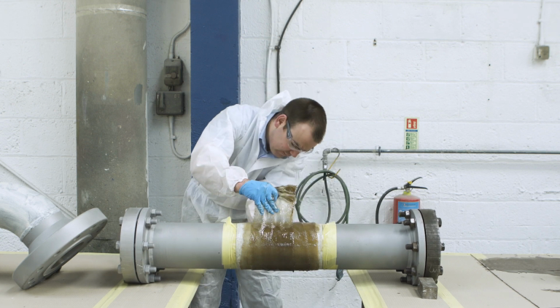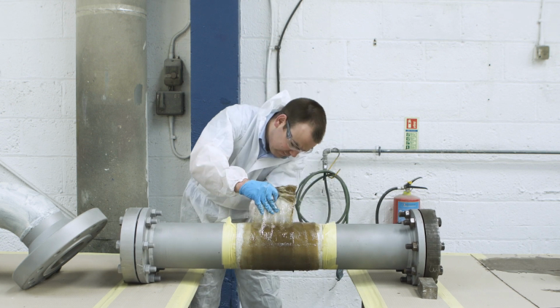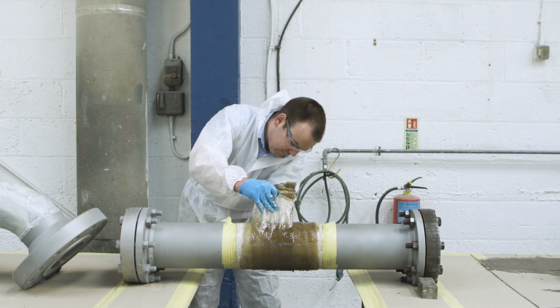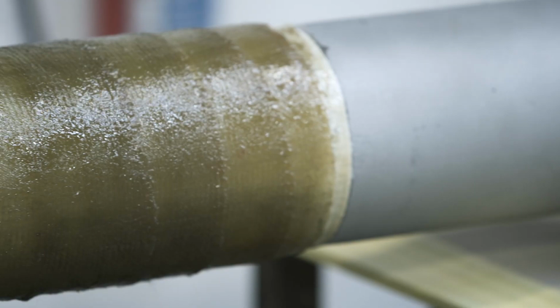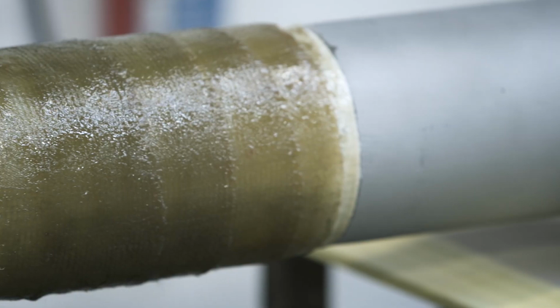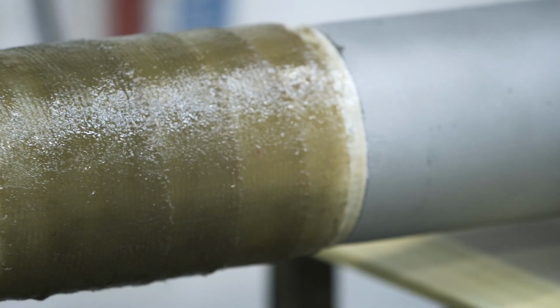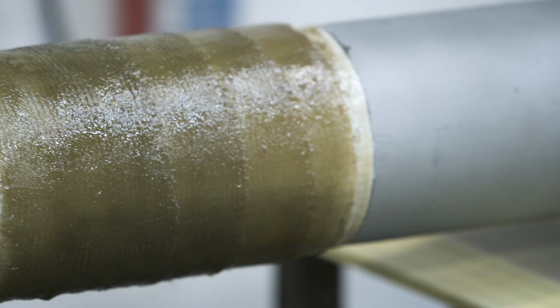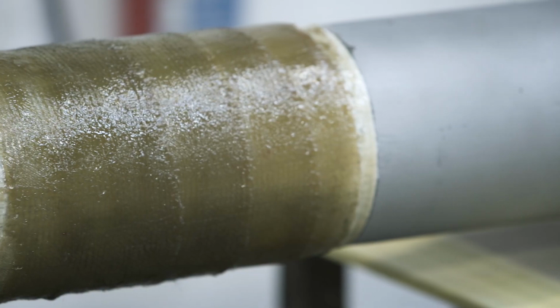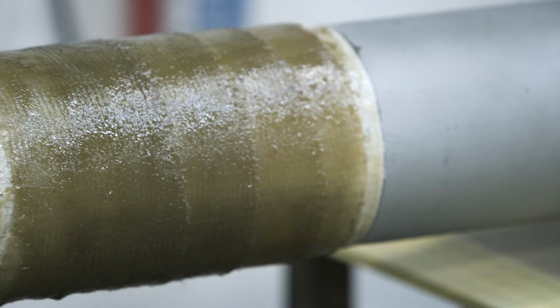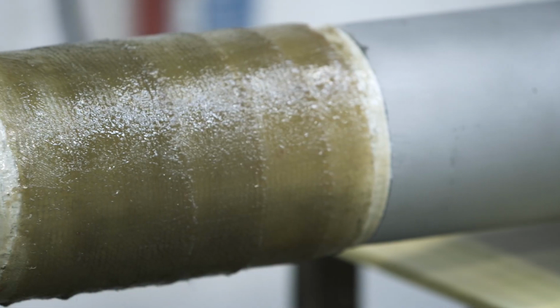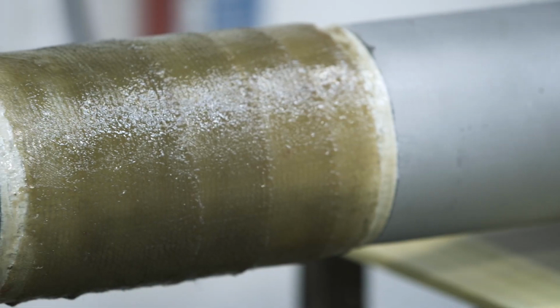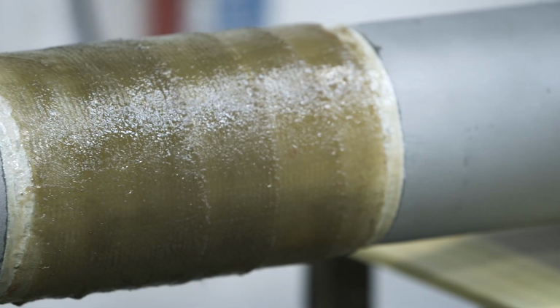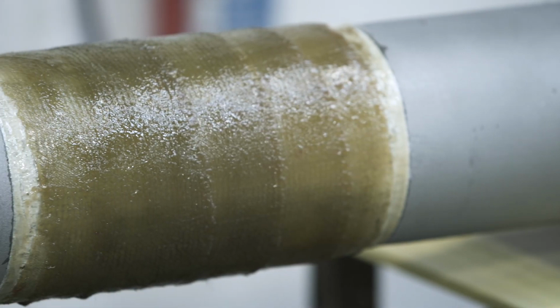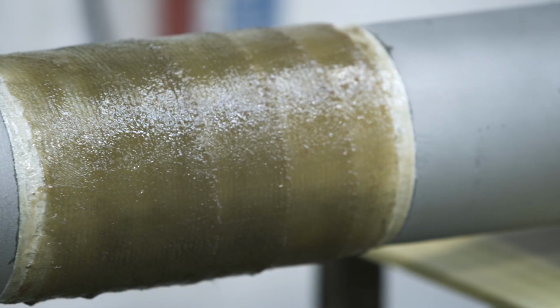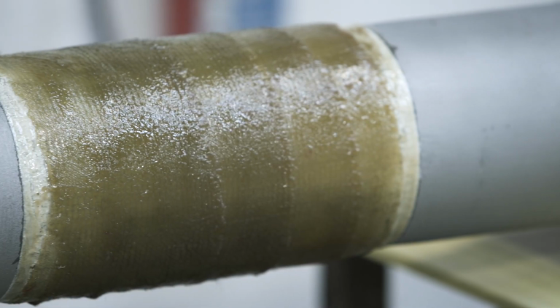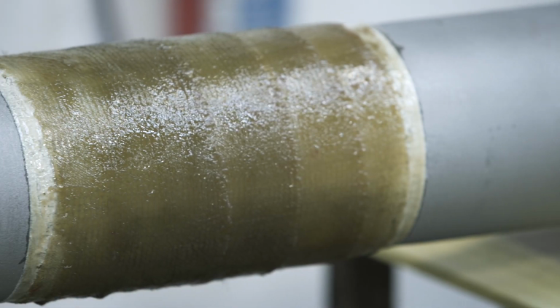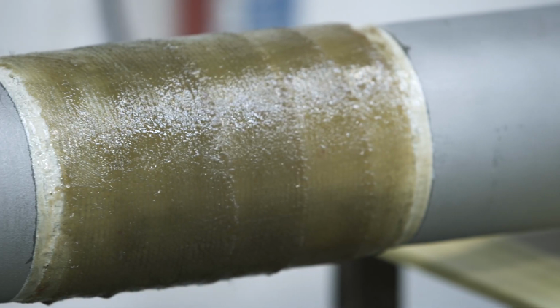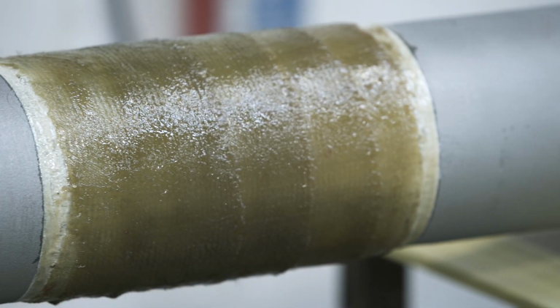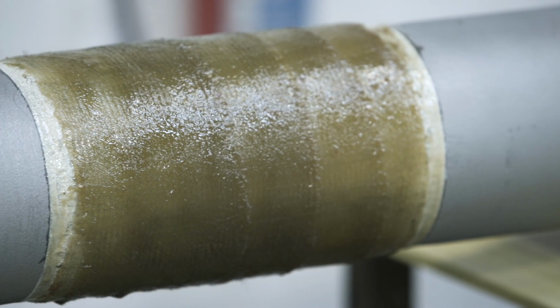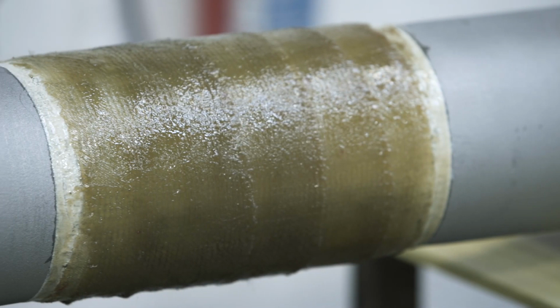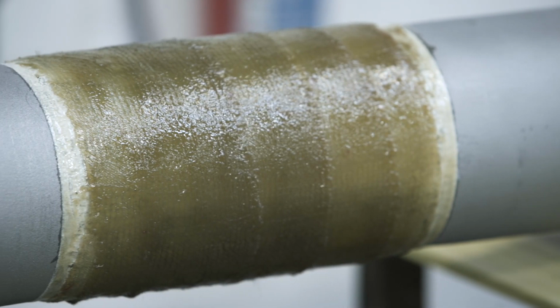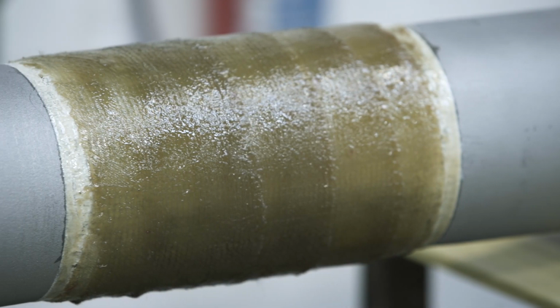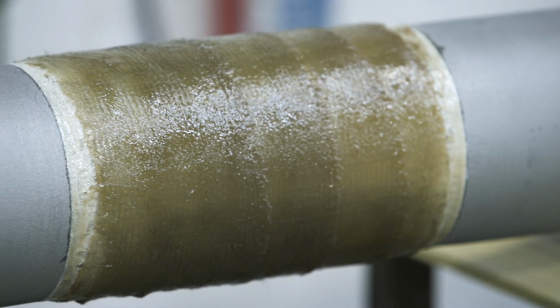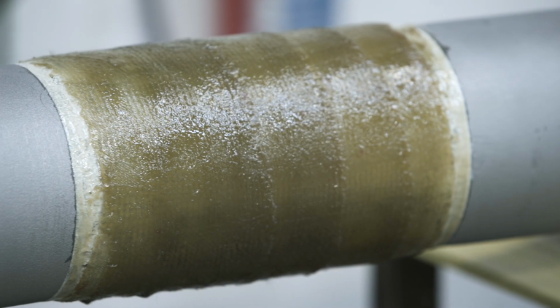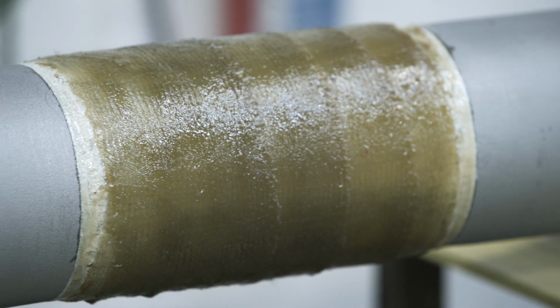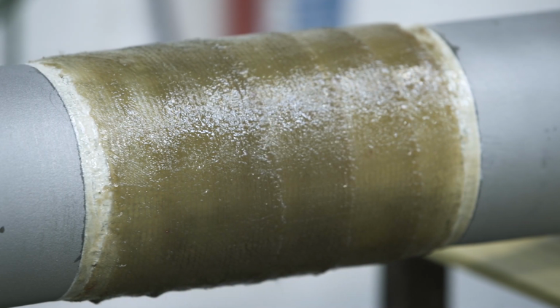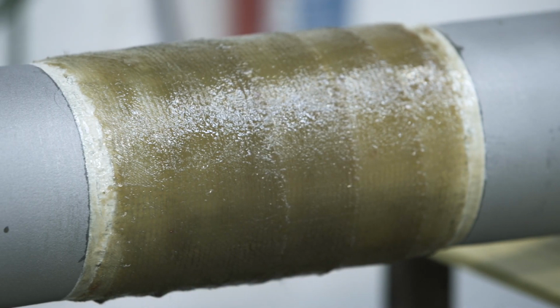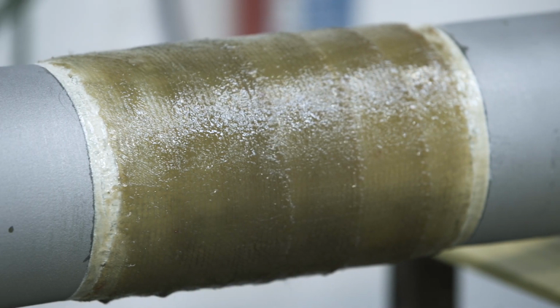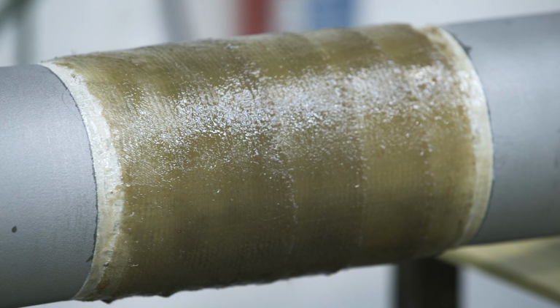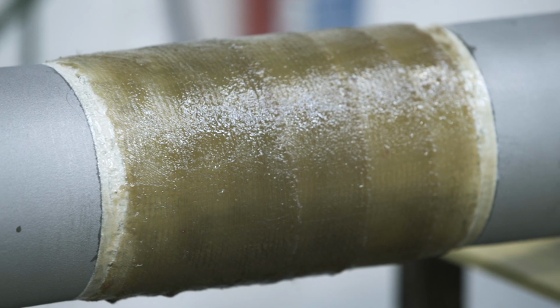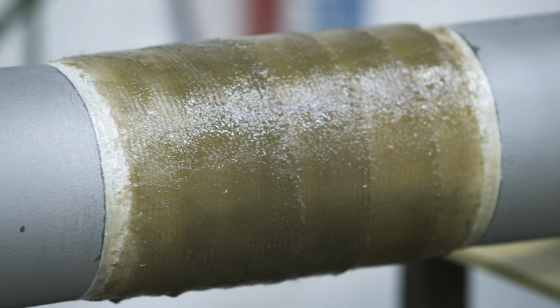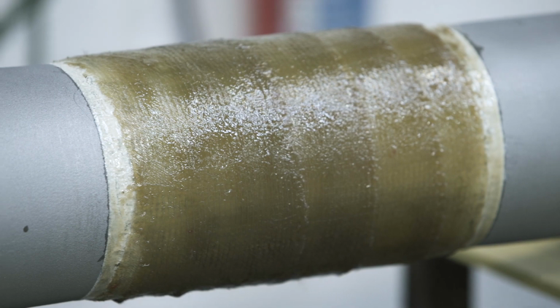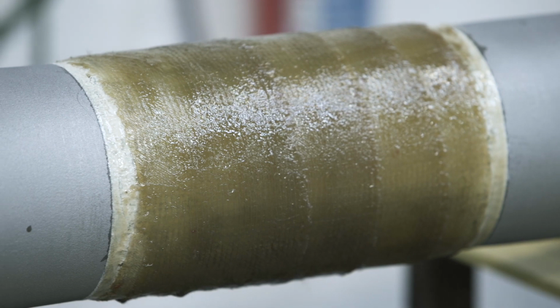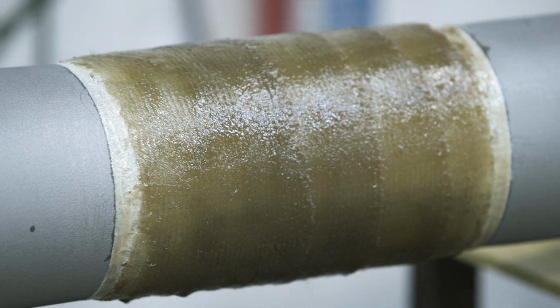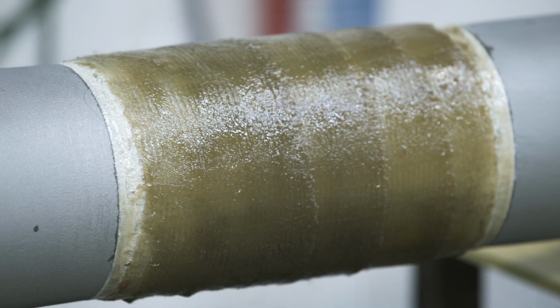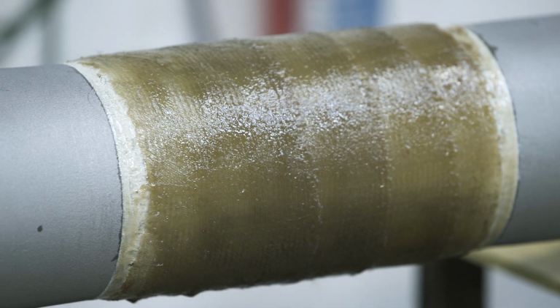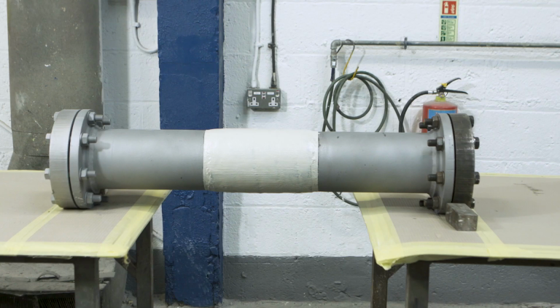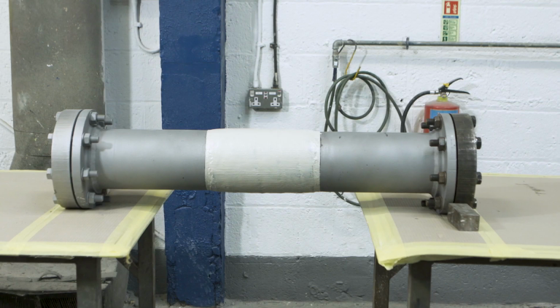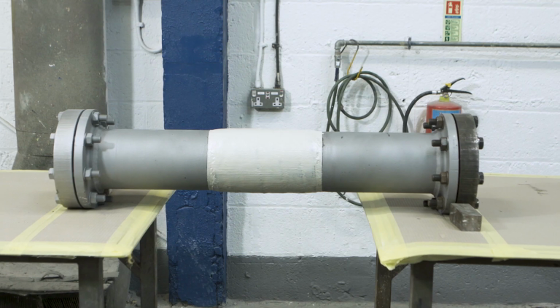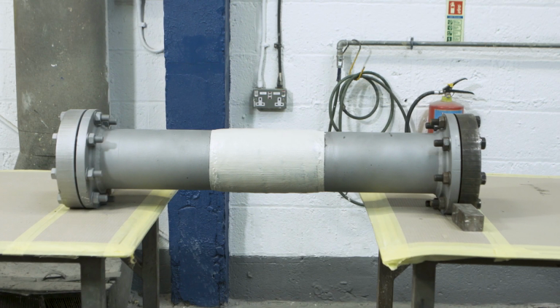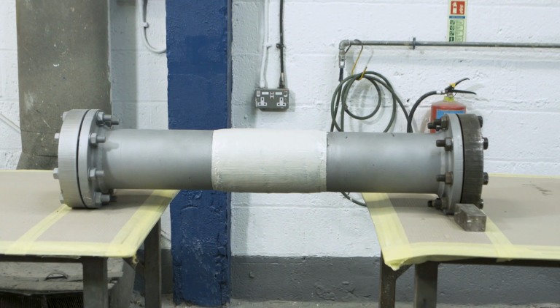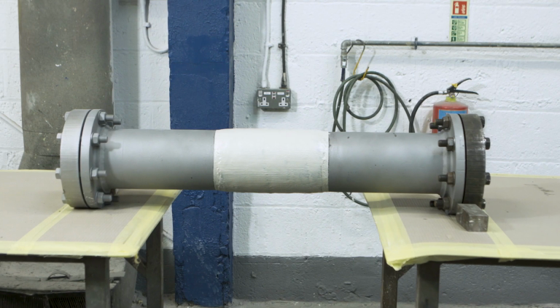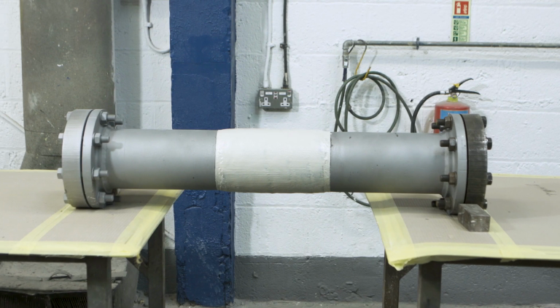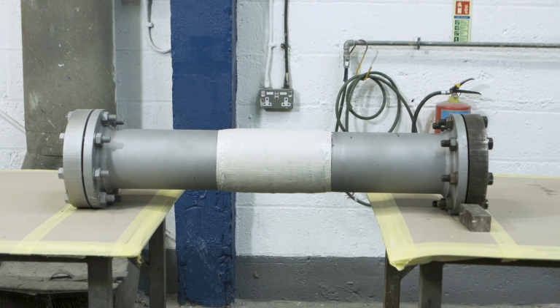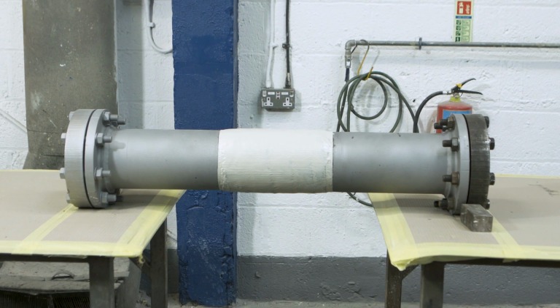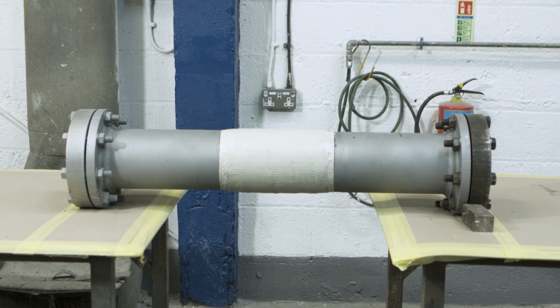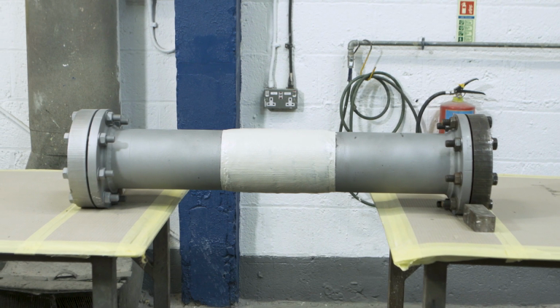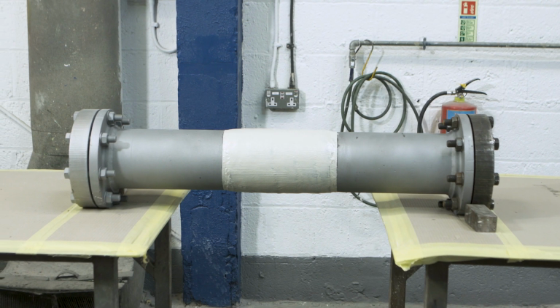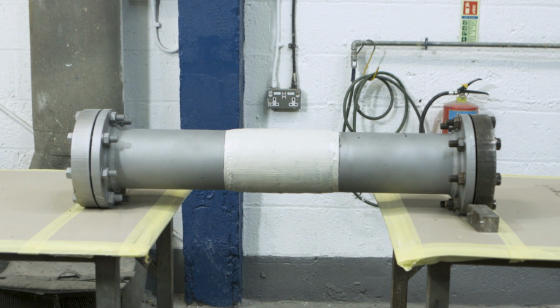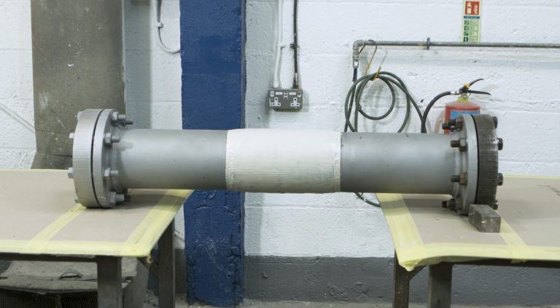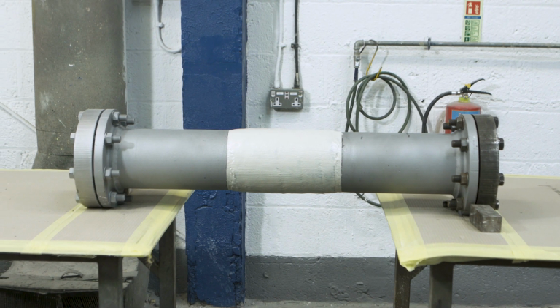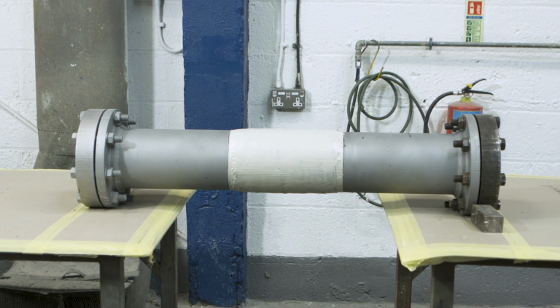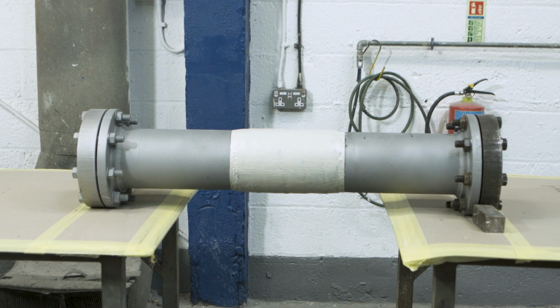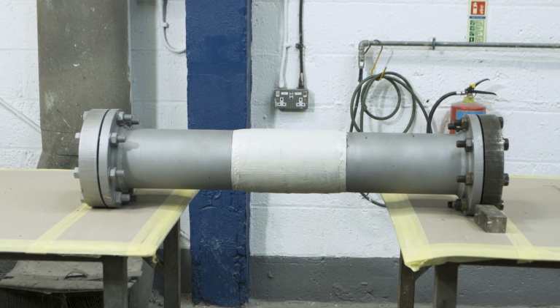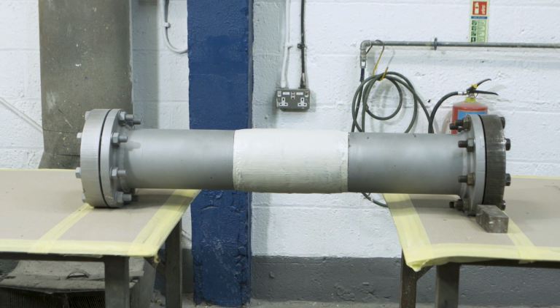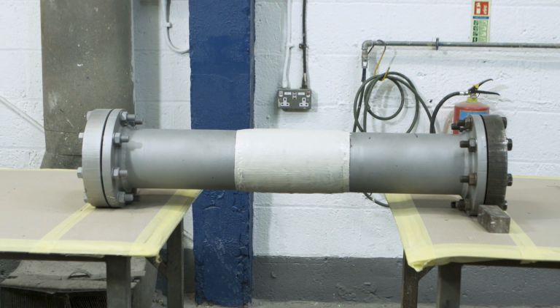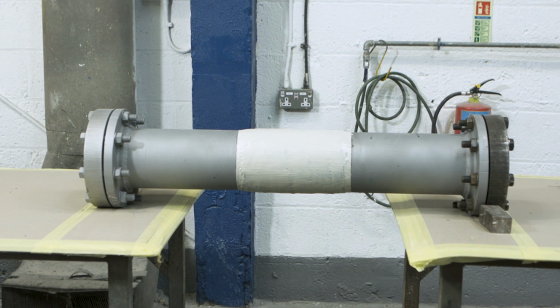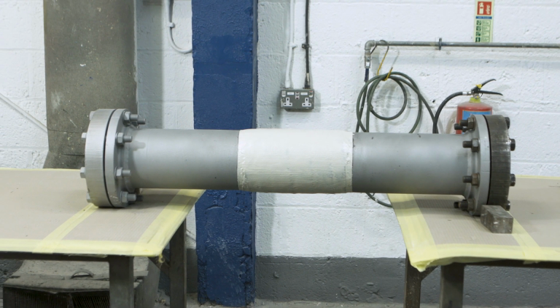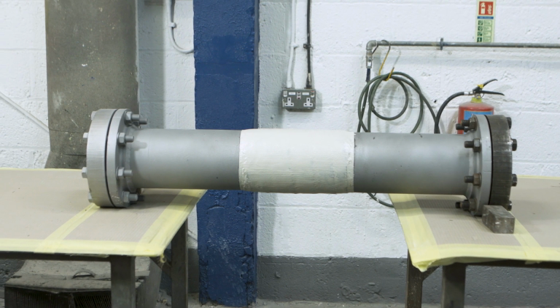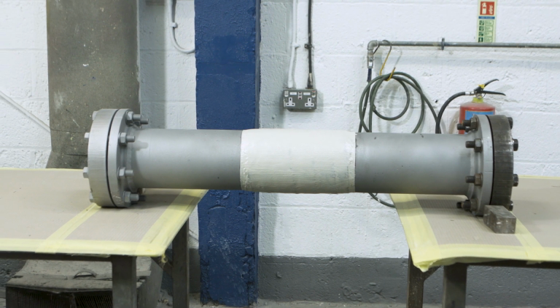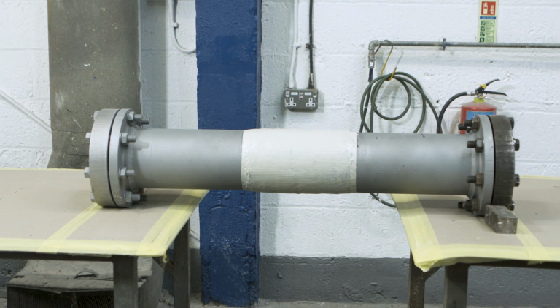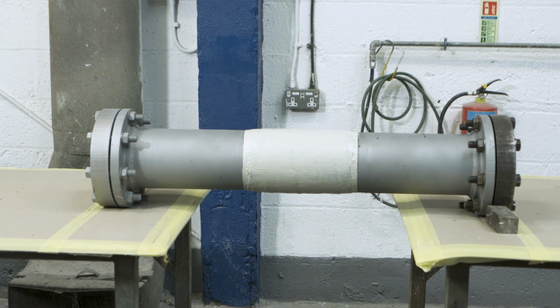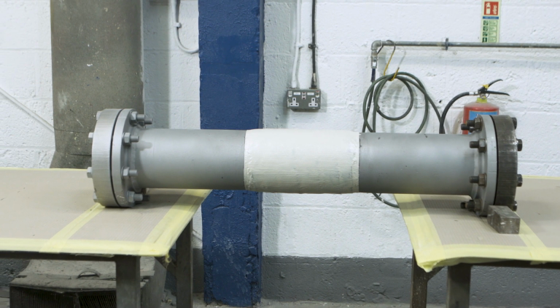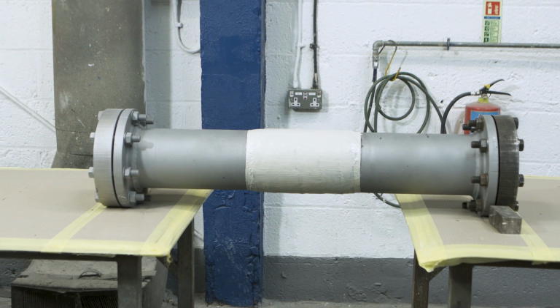If required, further layers can be added depending on the operating pressure. However, in many cases only one layer is required.